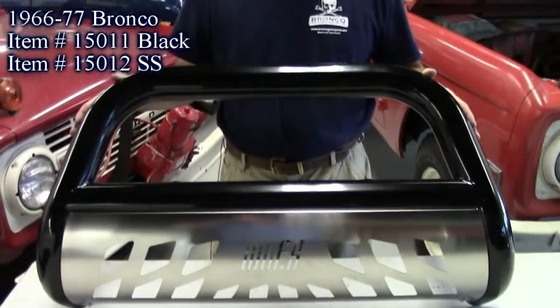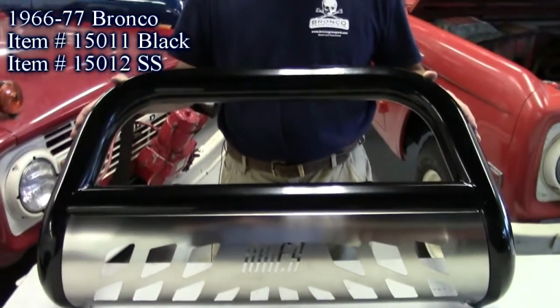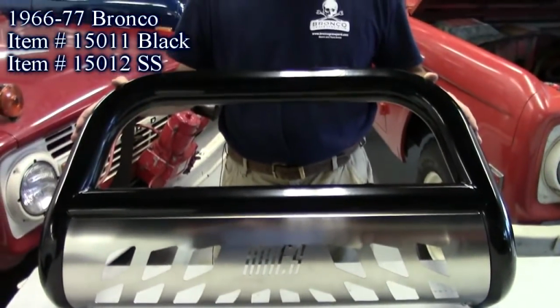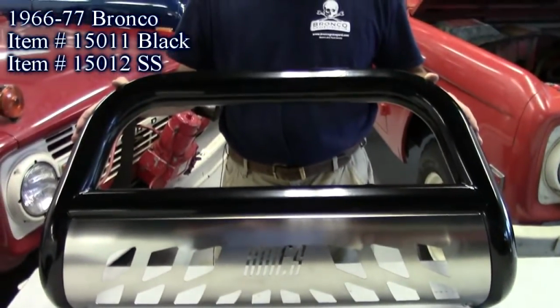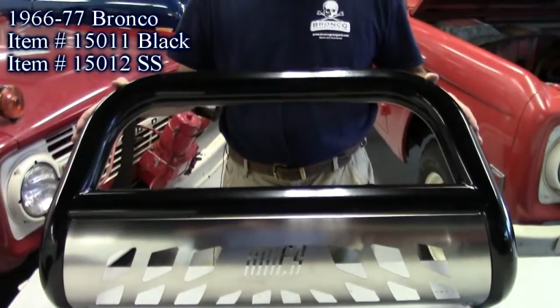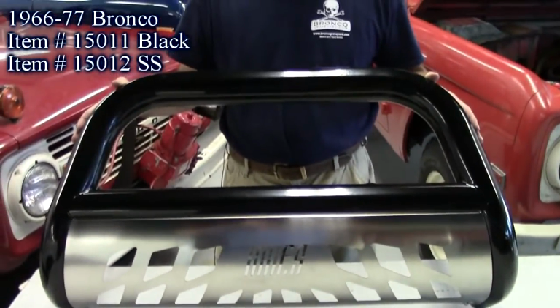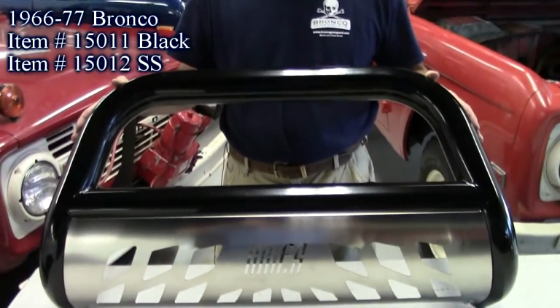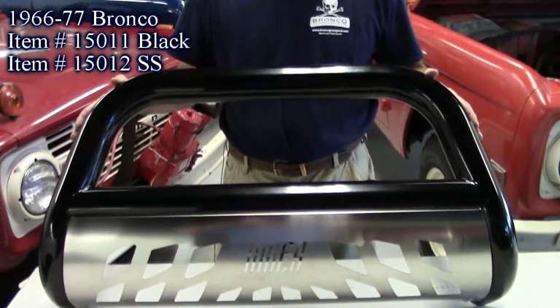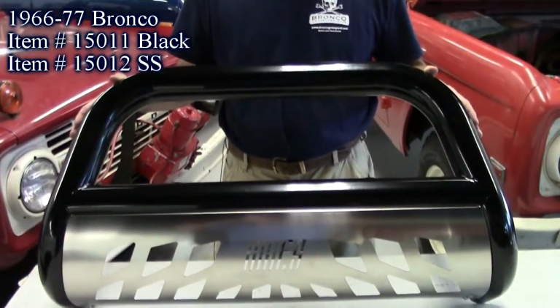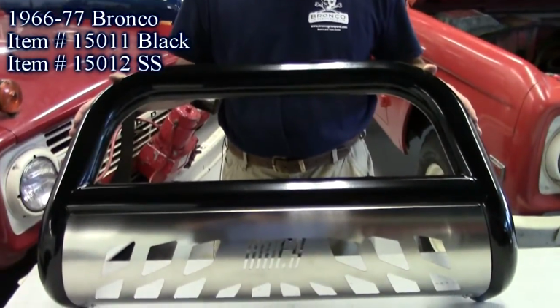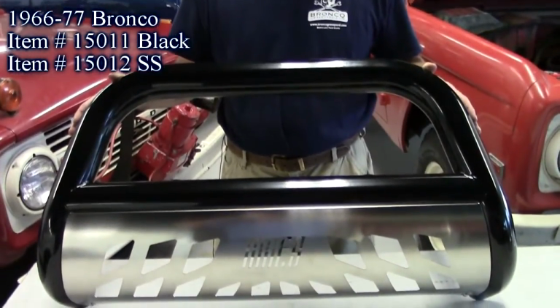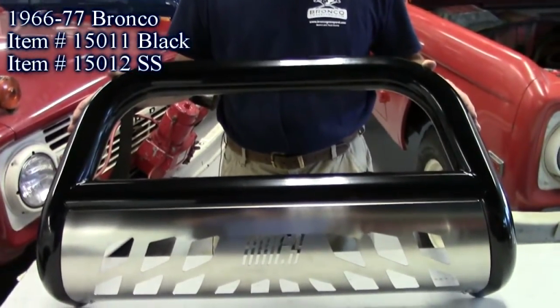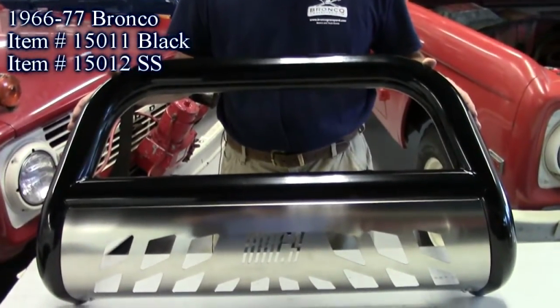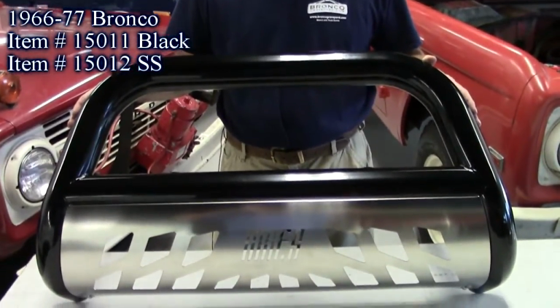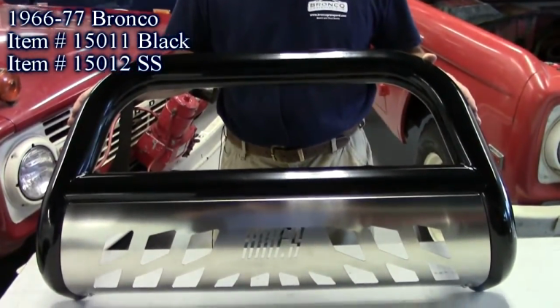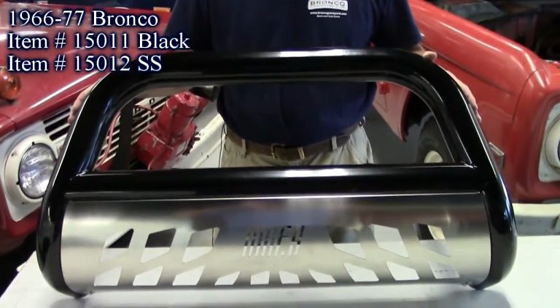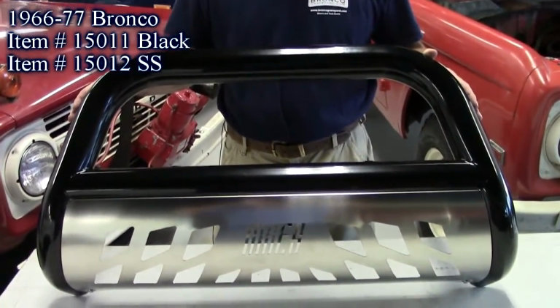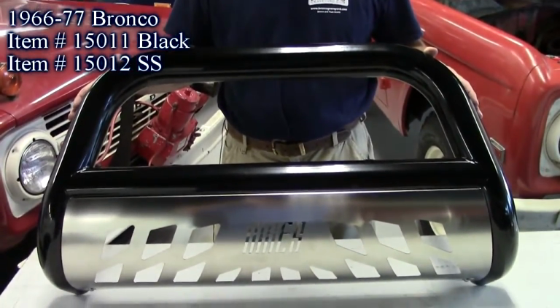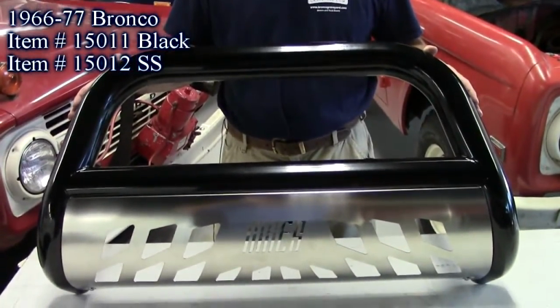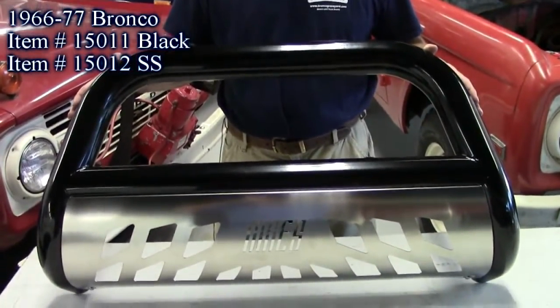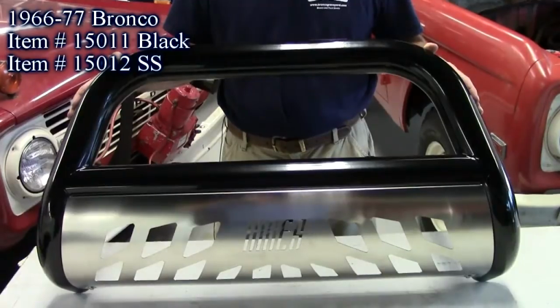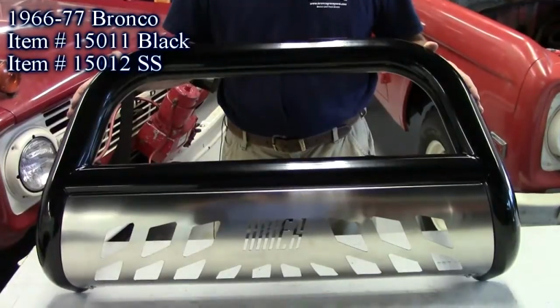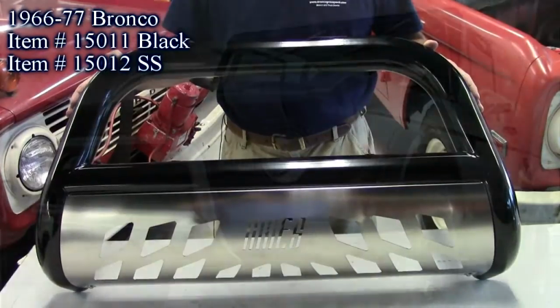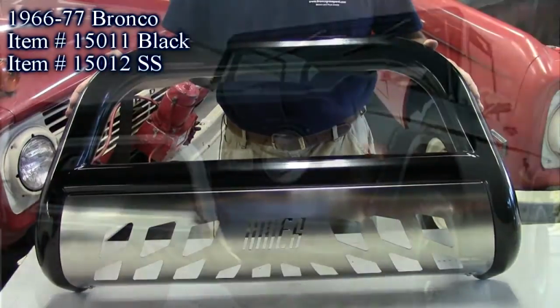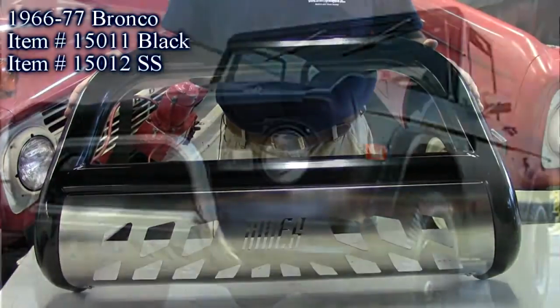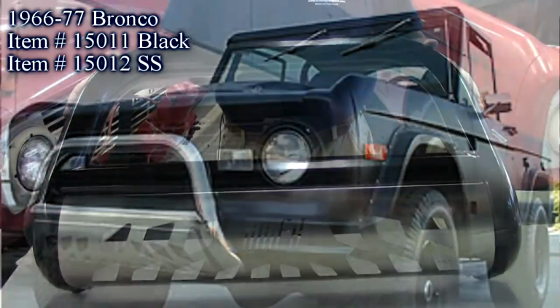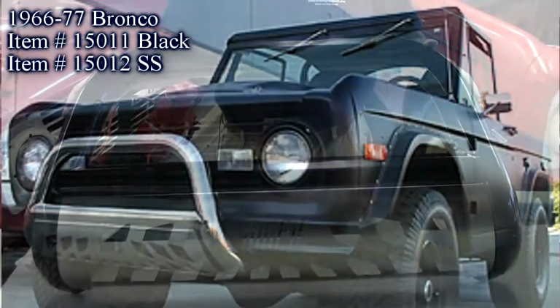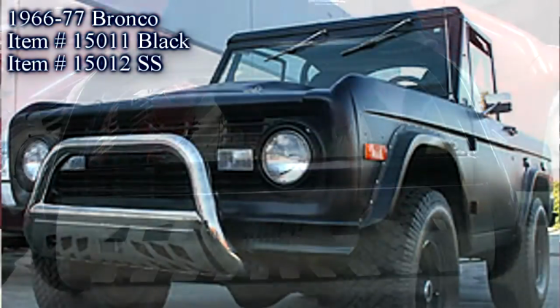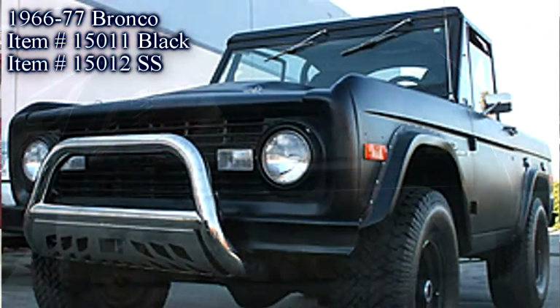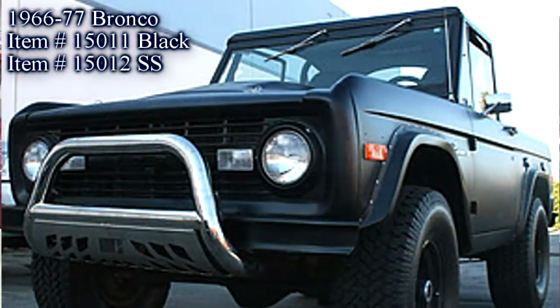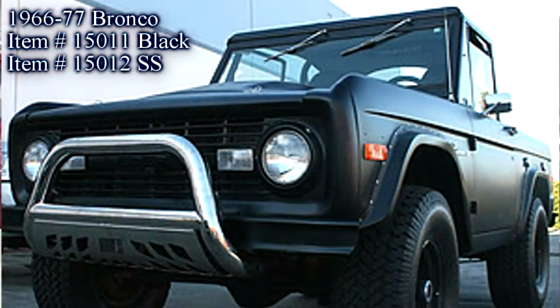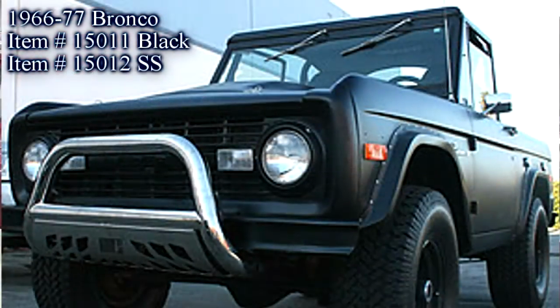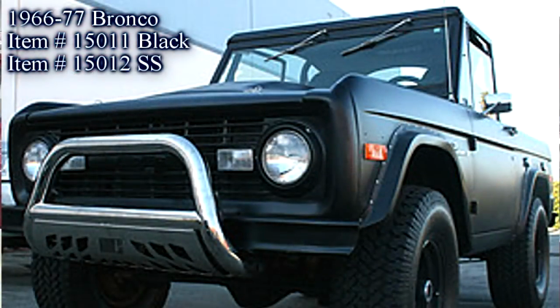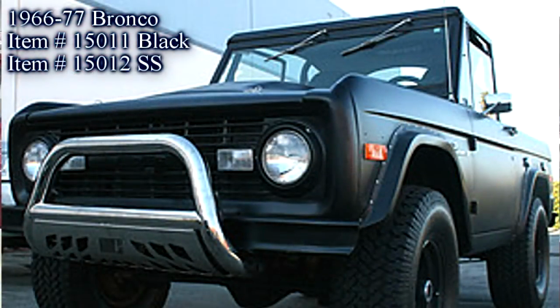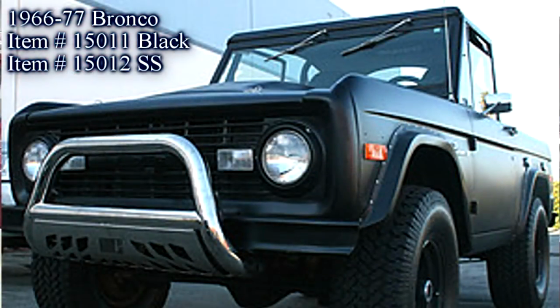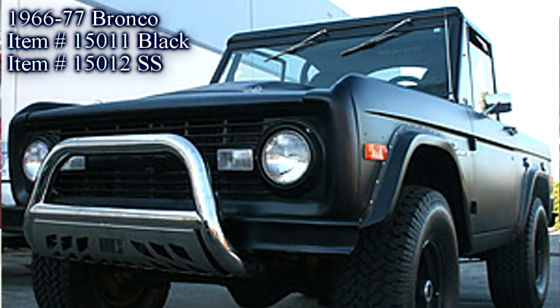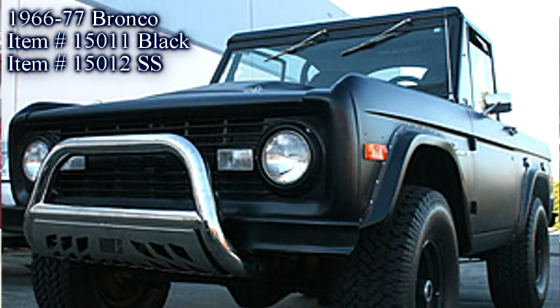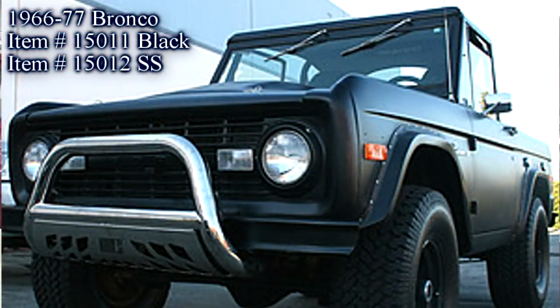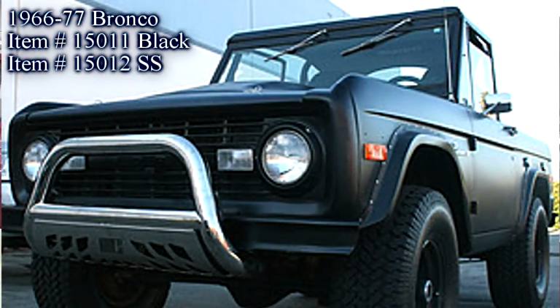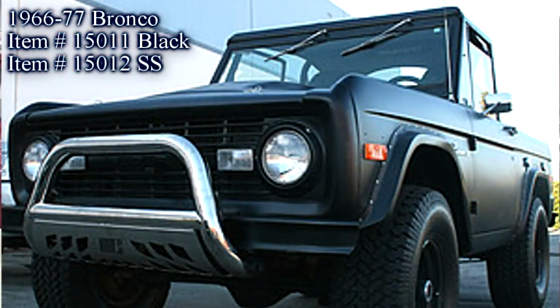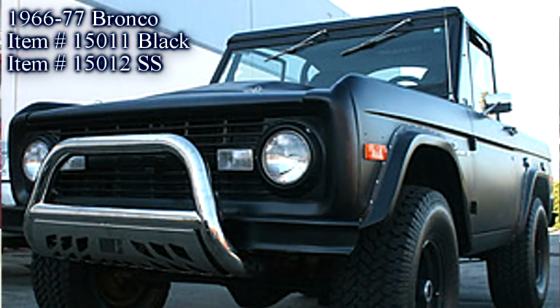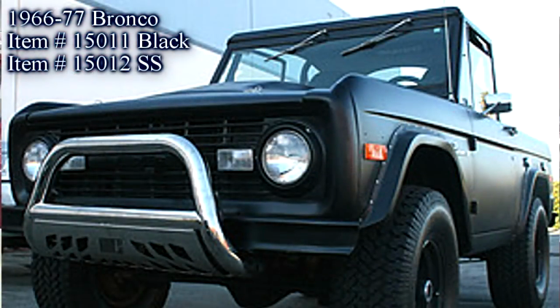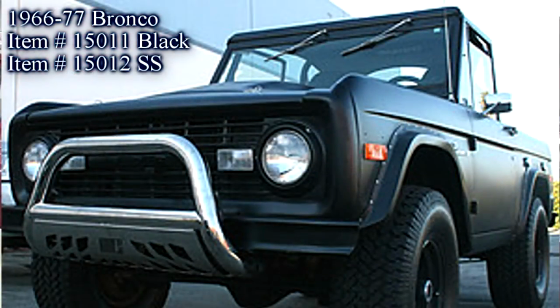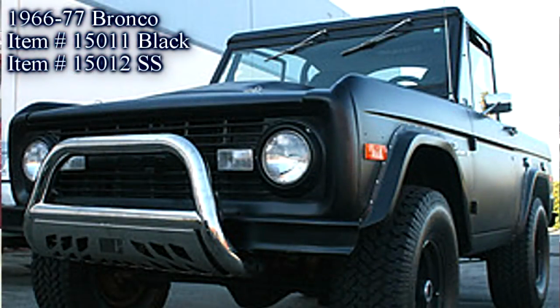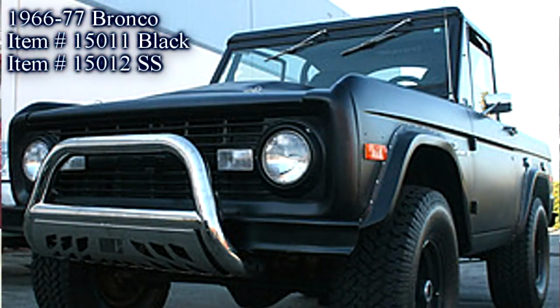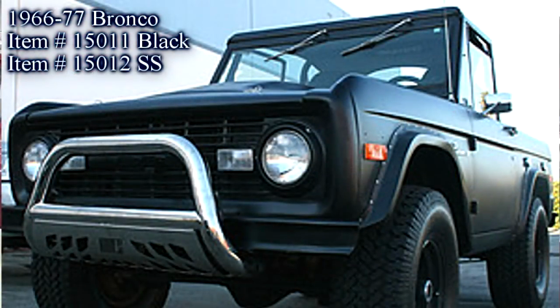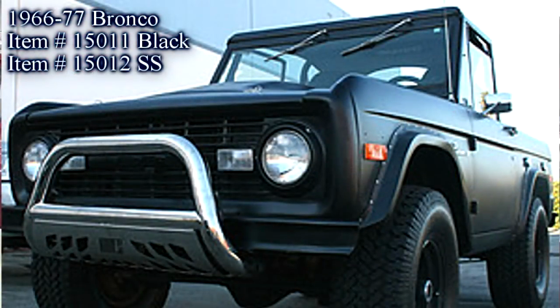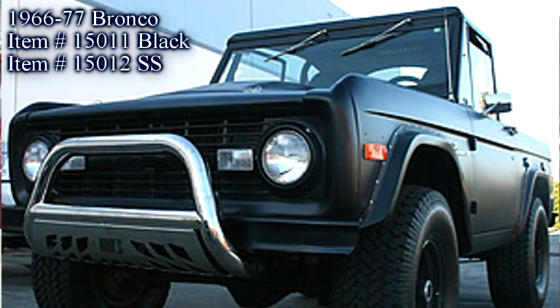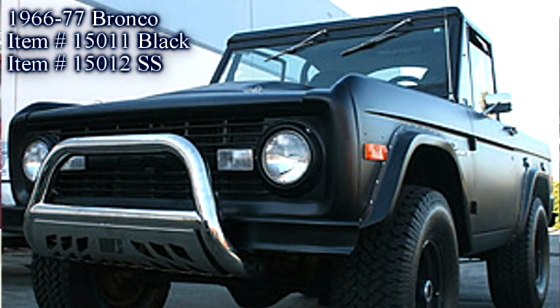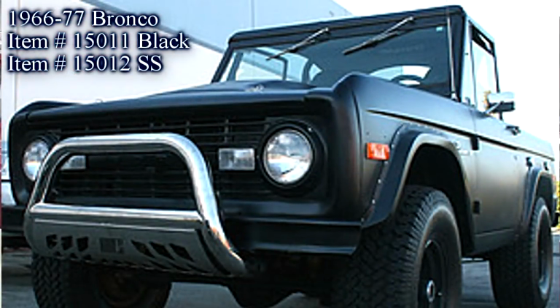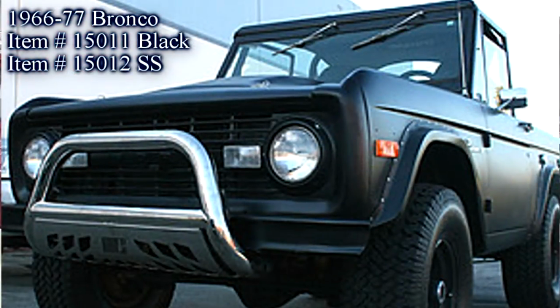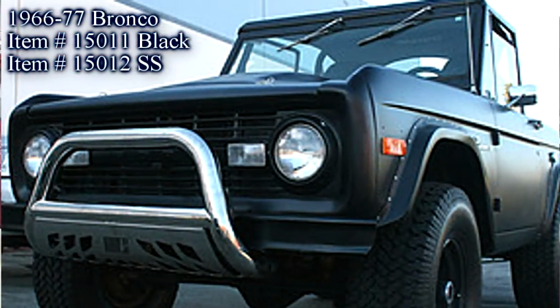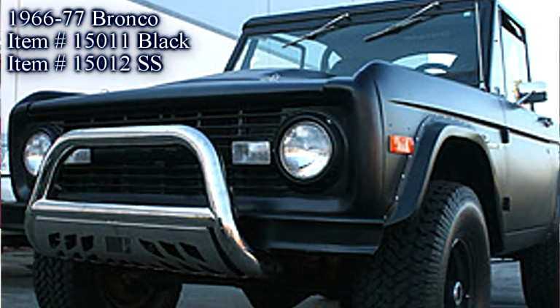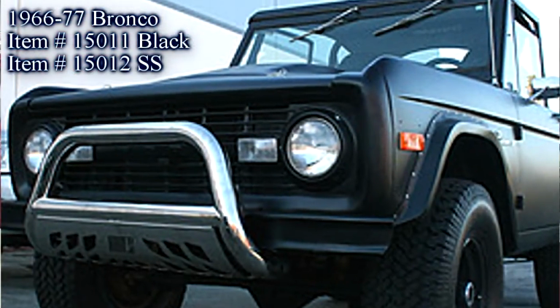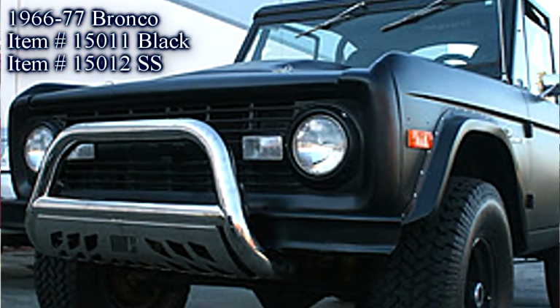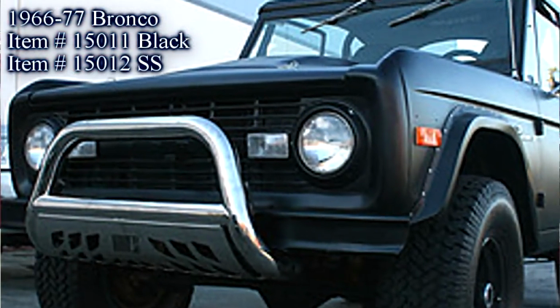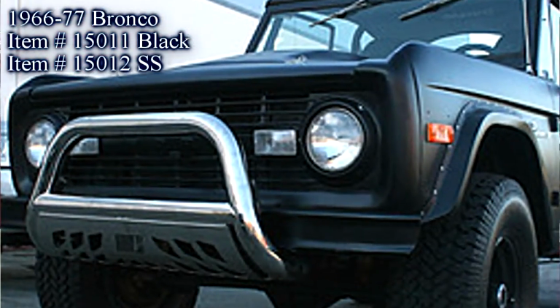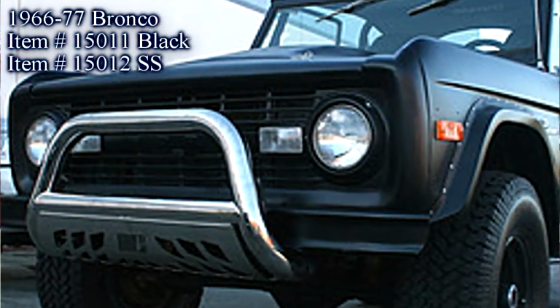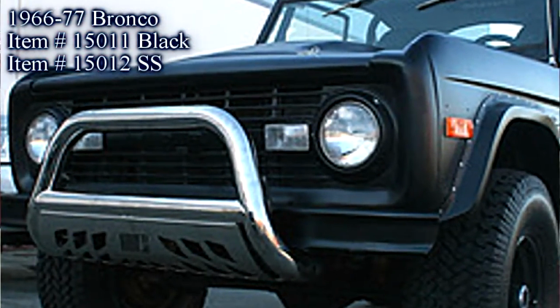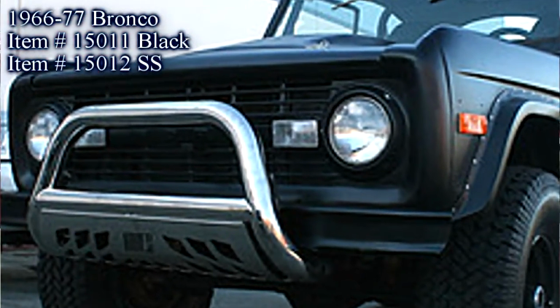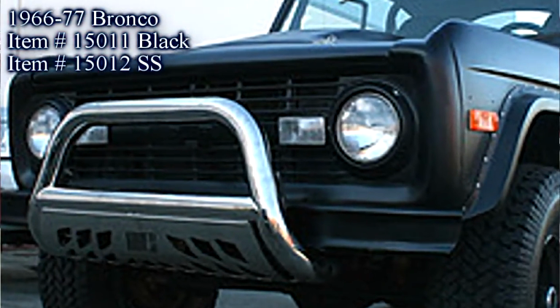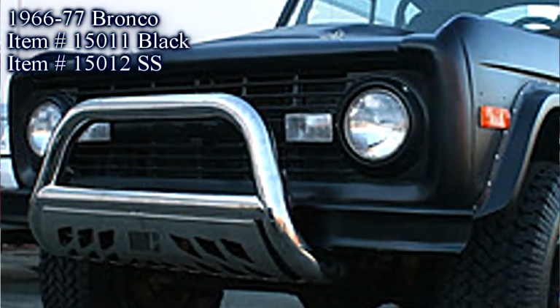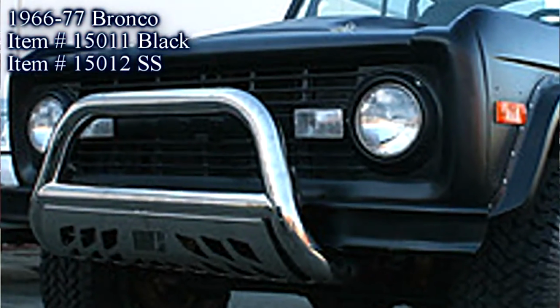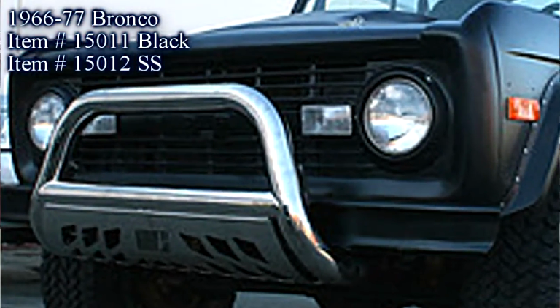It has a nice stainless steel guard in the front with Aries on it. It gives your truck a little different look, a little beefier look. Really nice product at a really nice price.